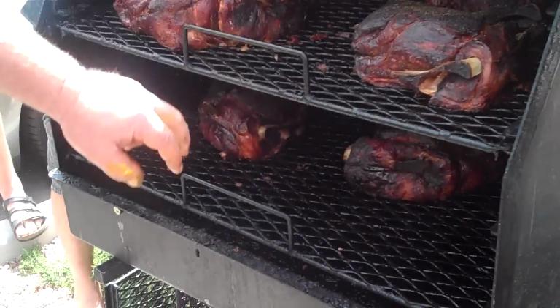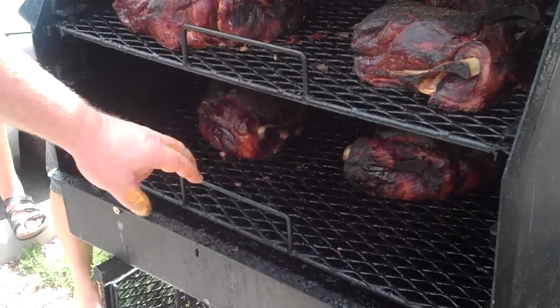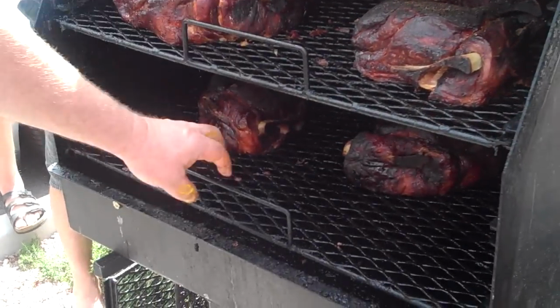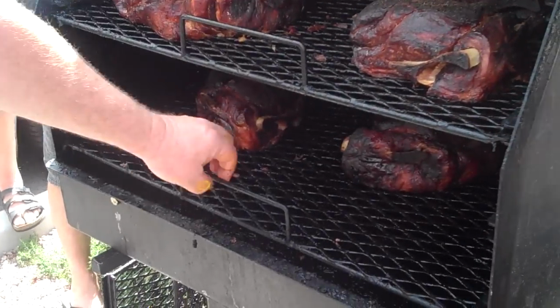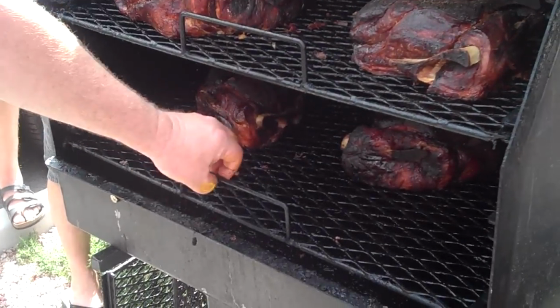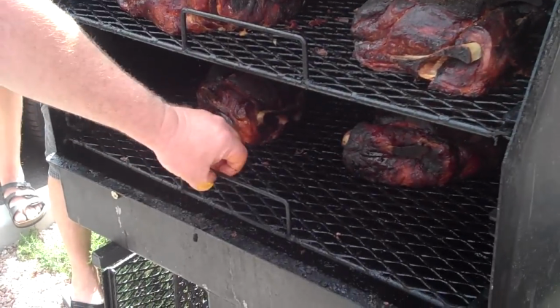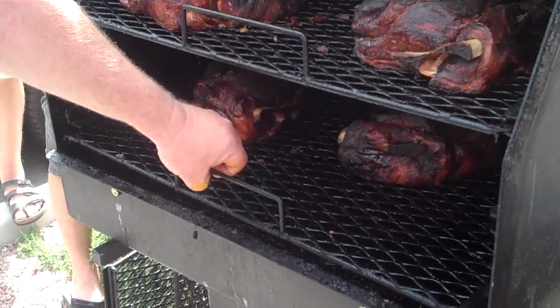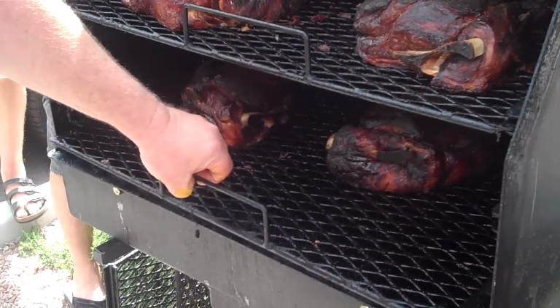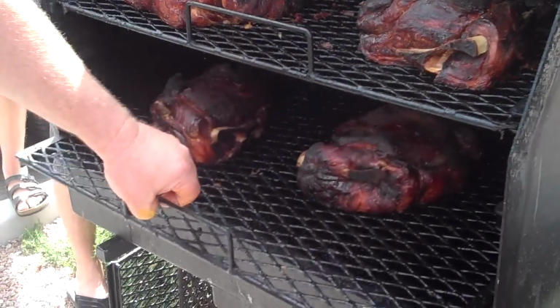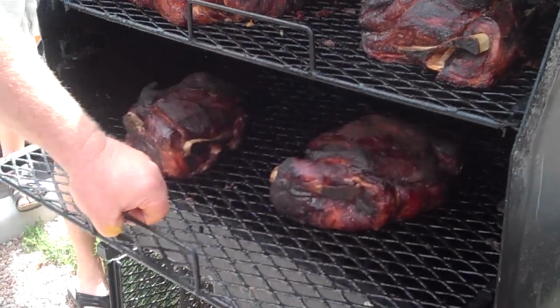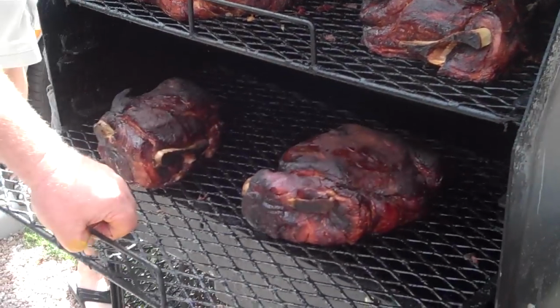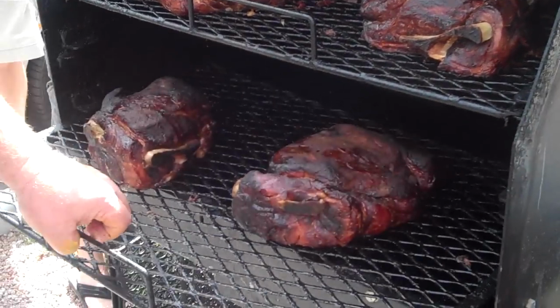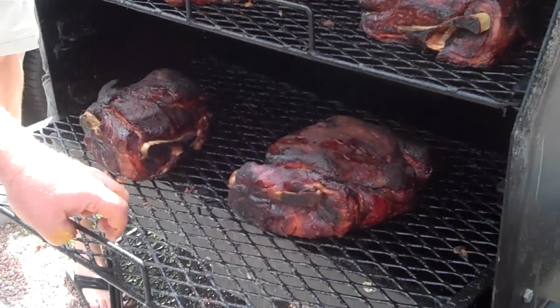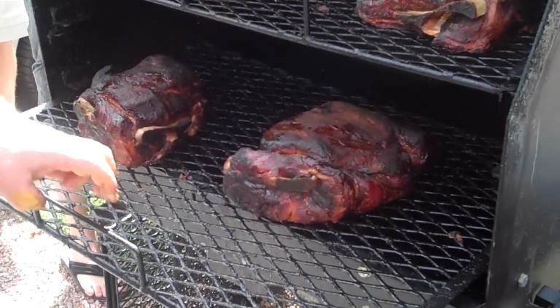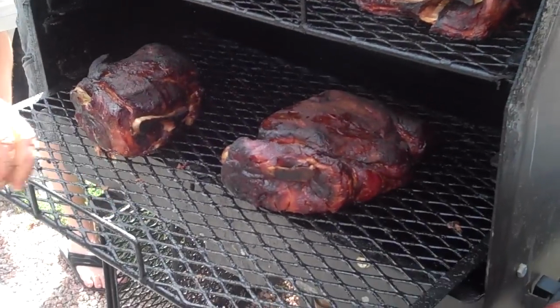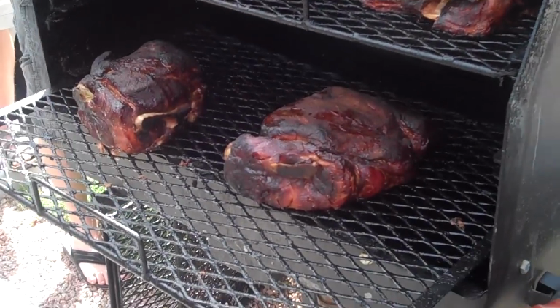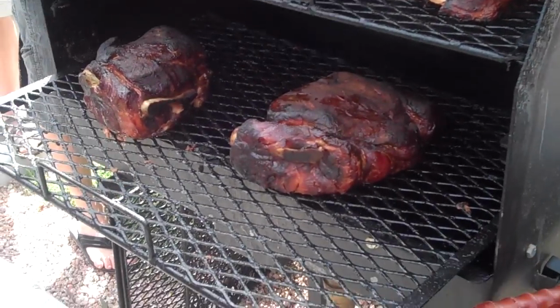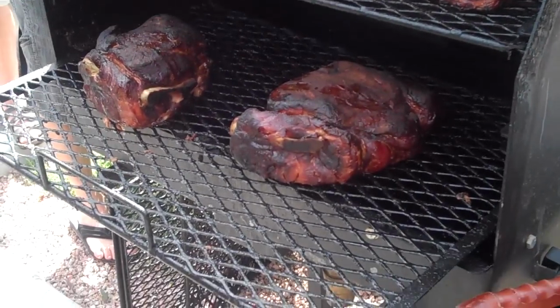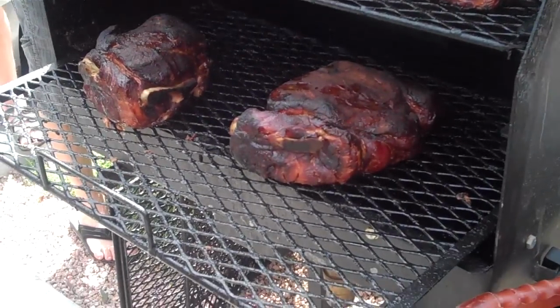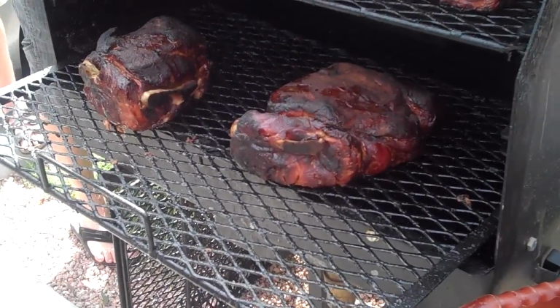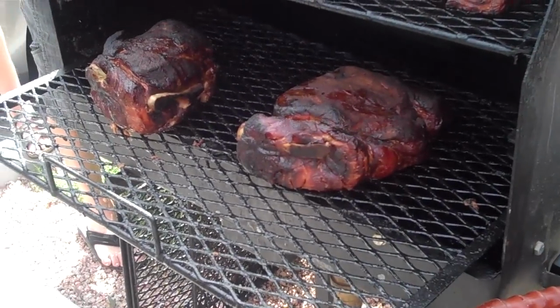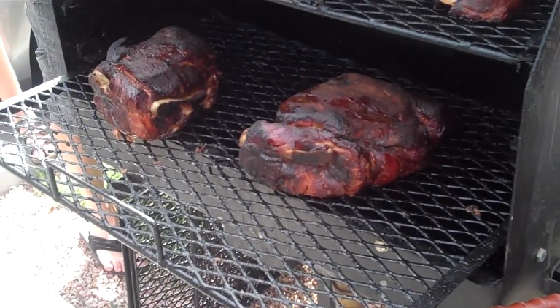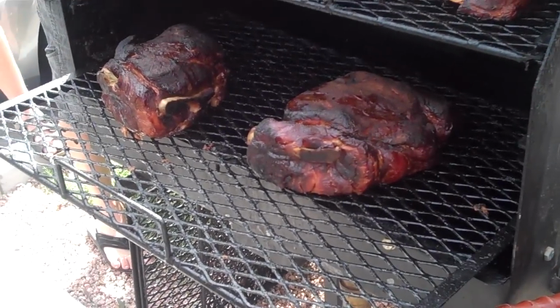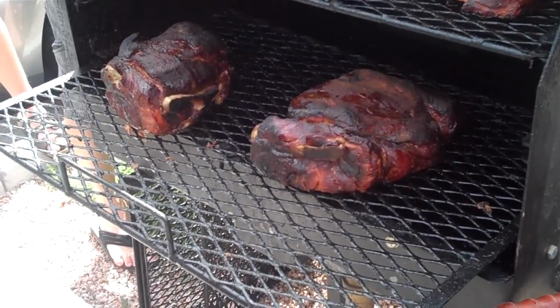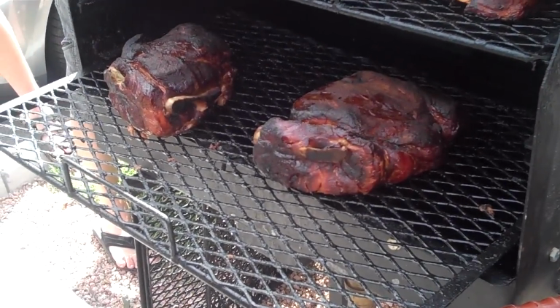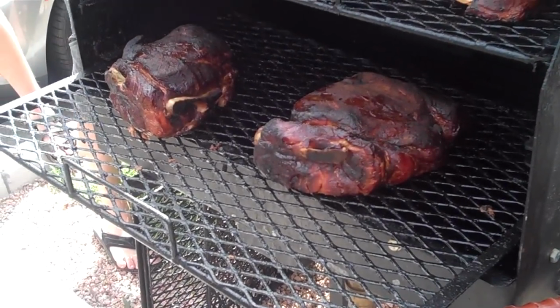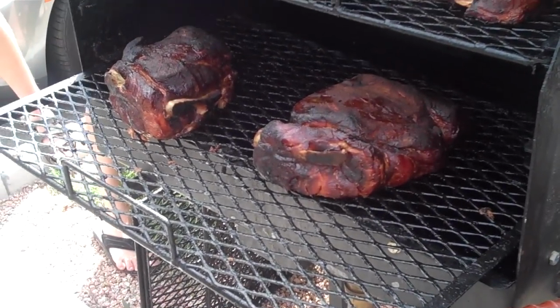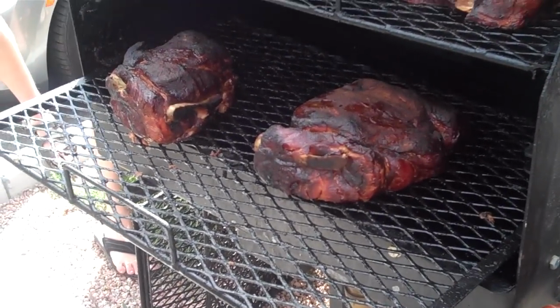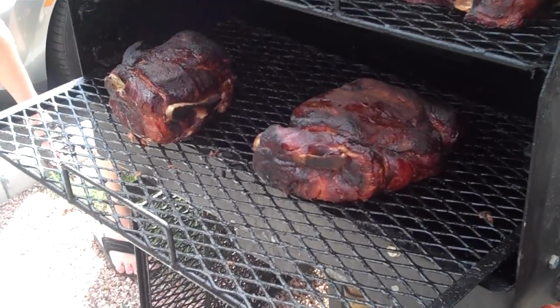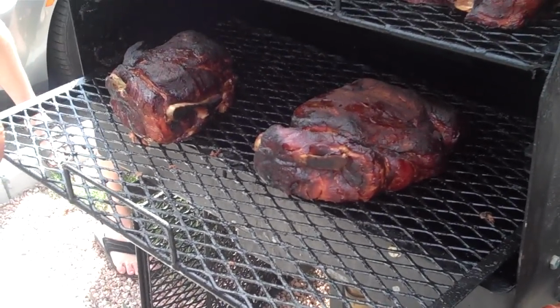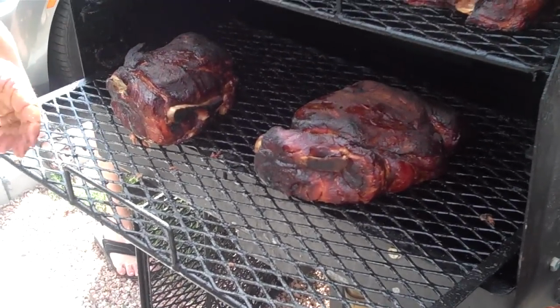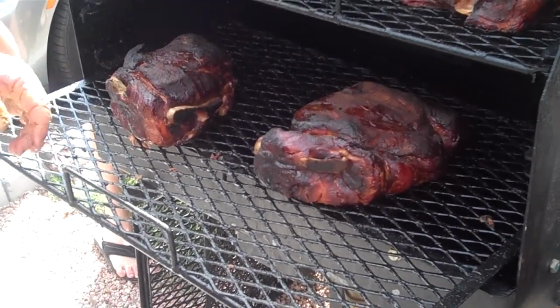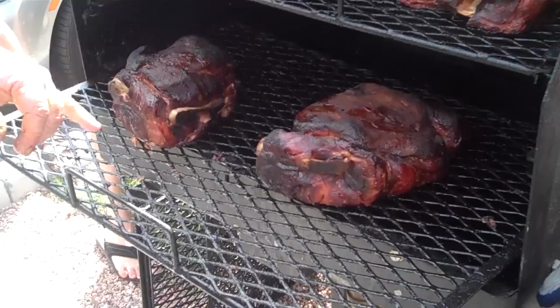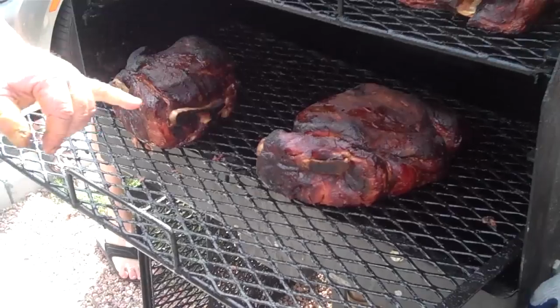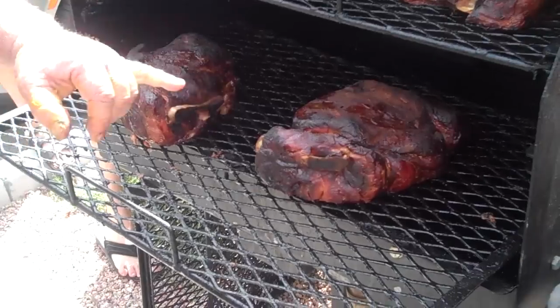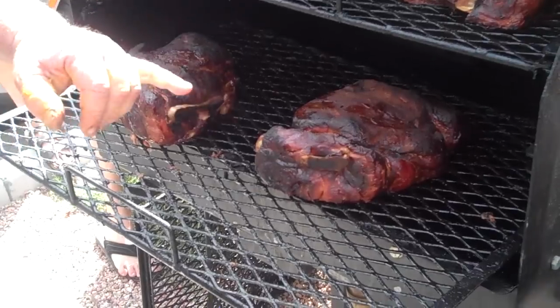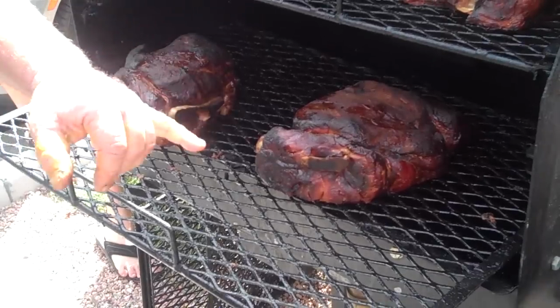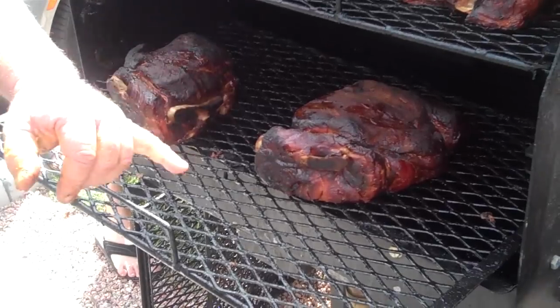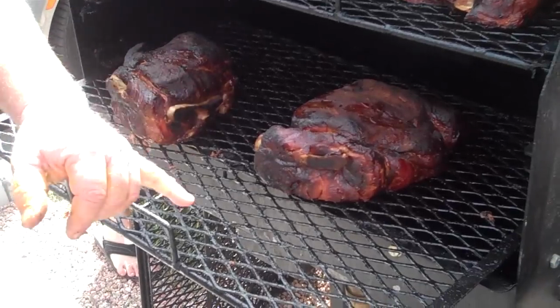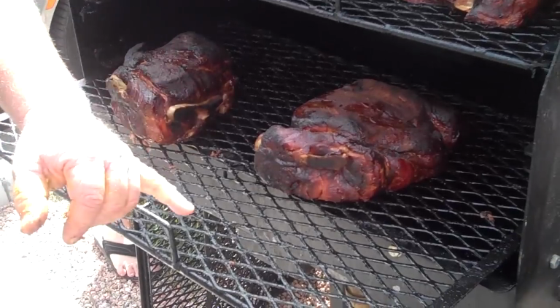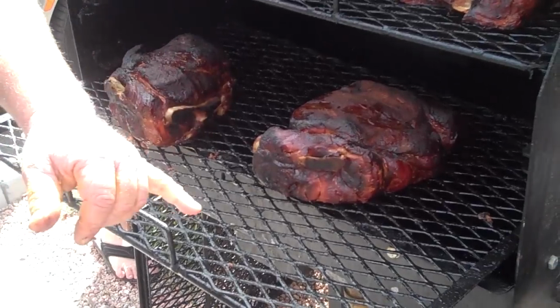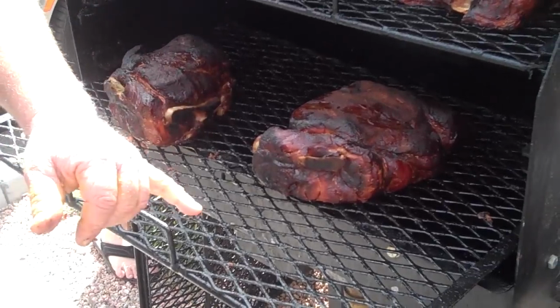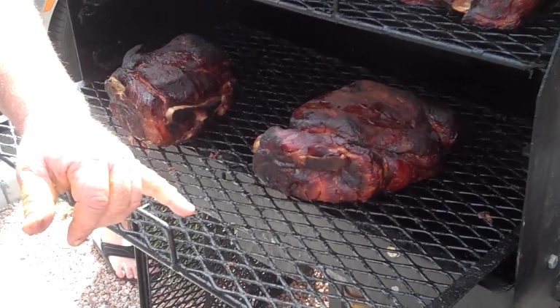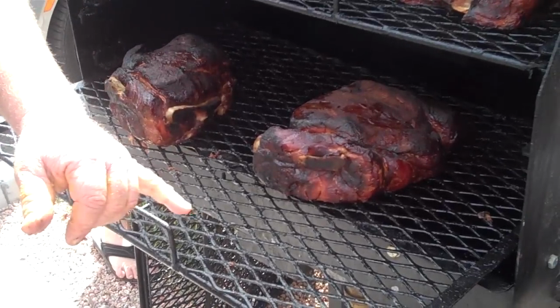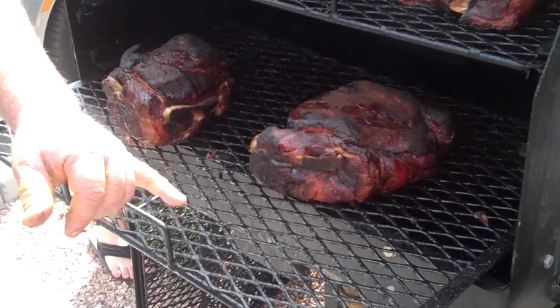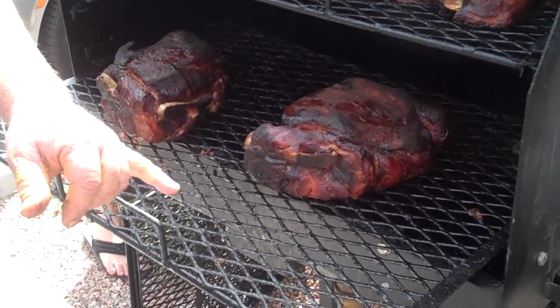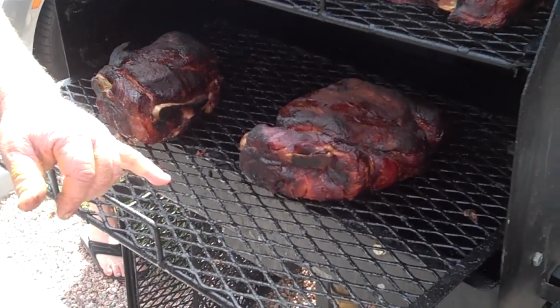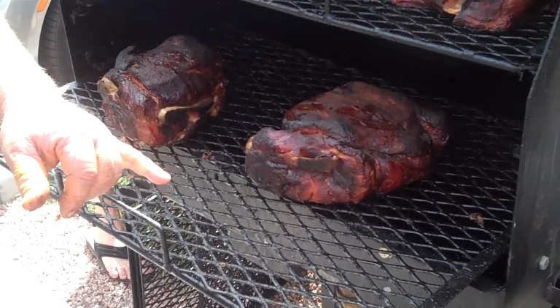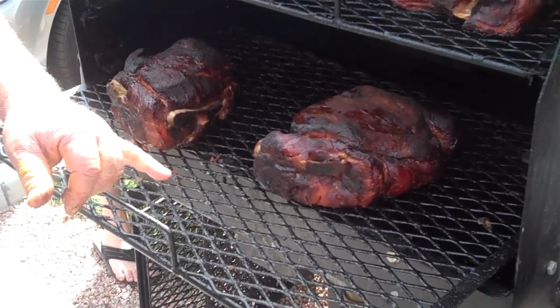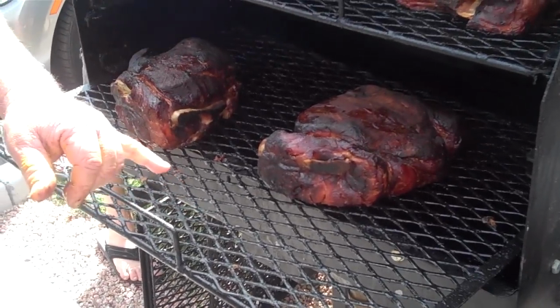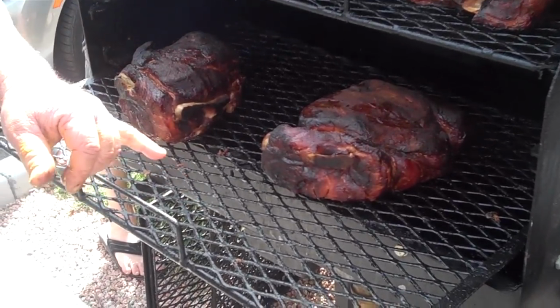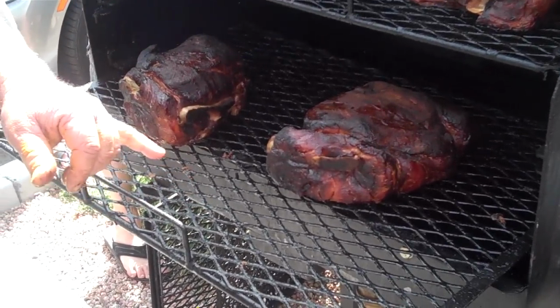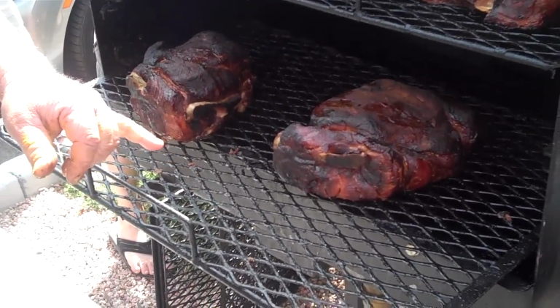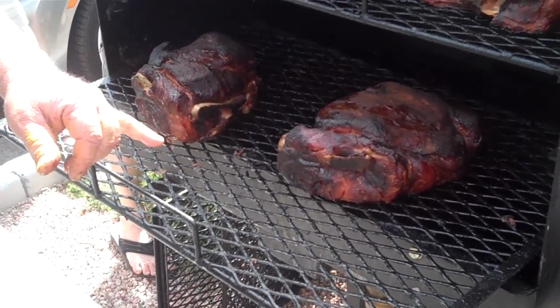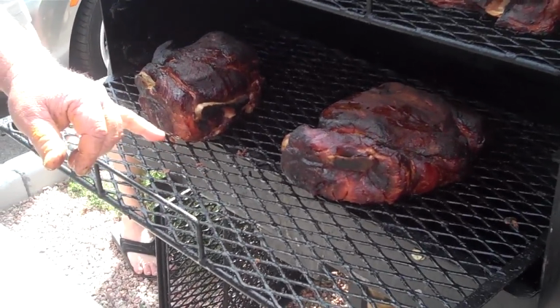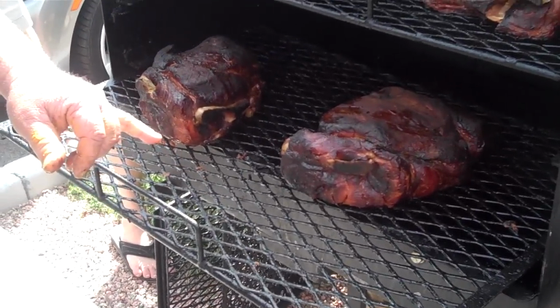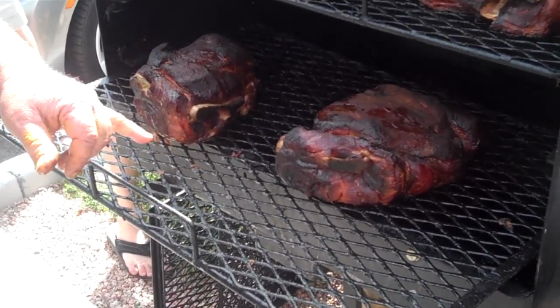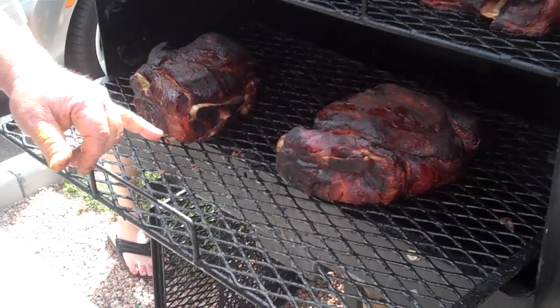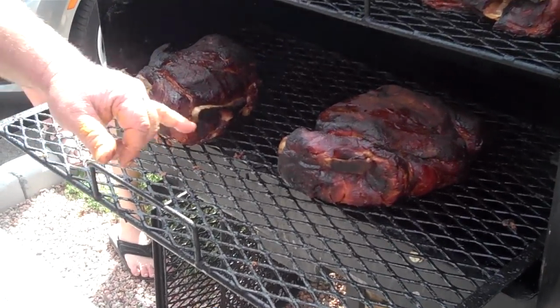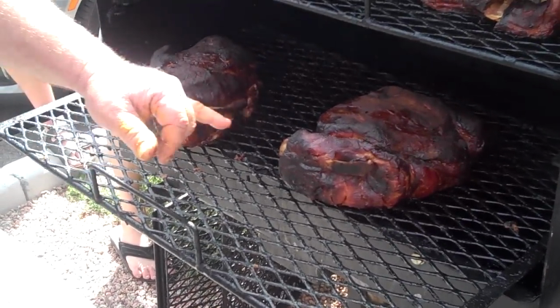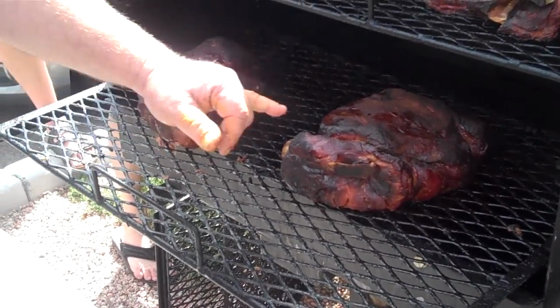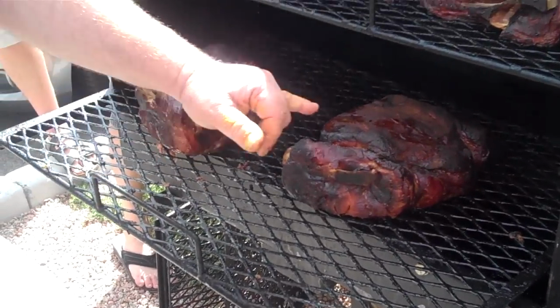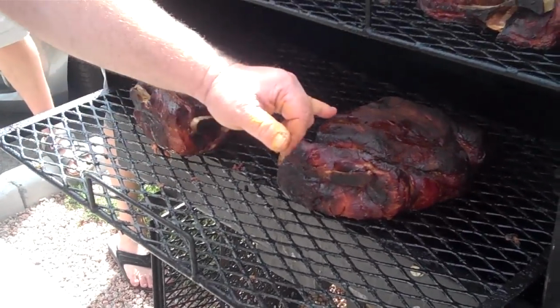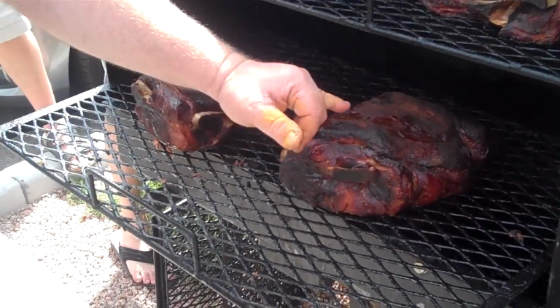We also have a couple bigger ones down here. You can see that bark that we've created with the rubs and the mustard and all that kind of stuff.